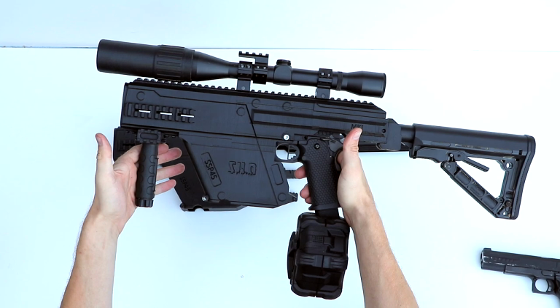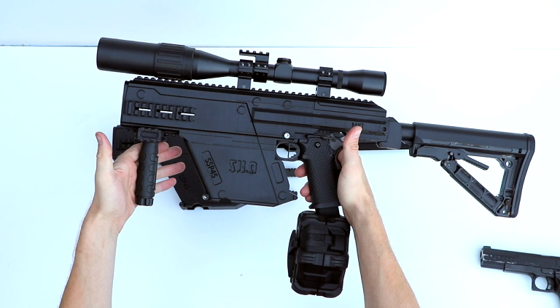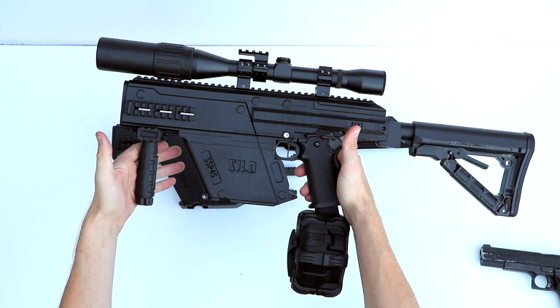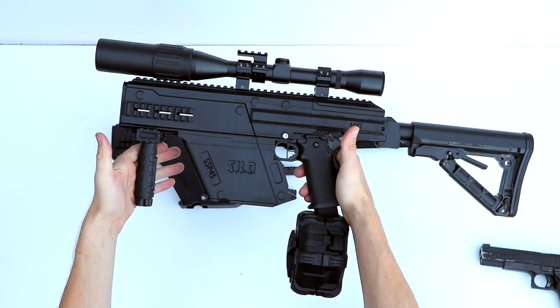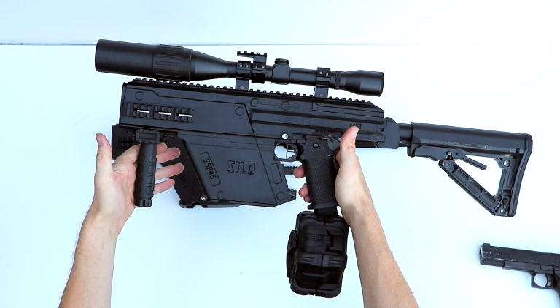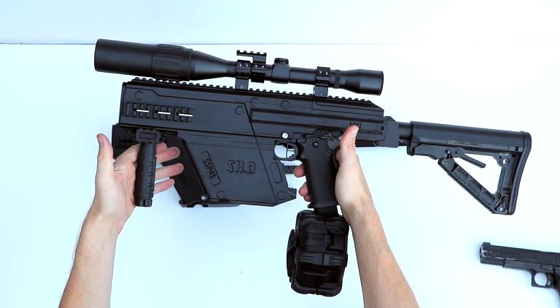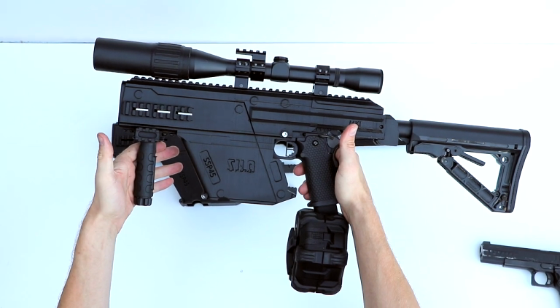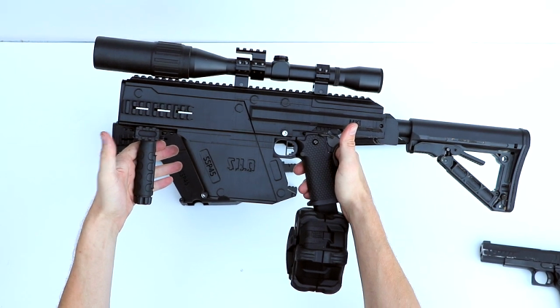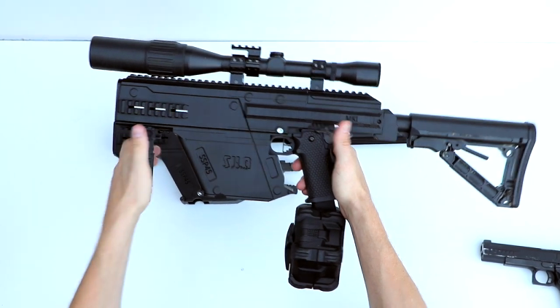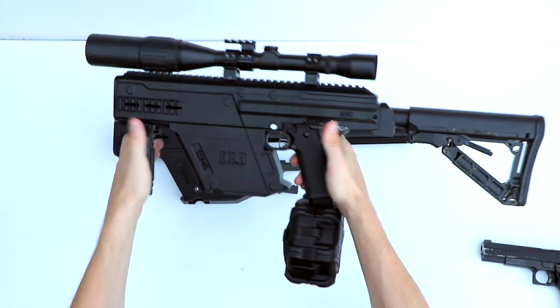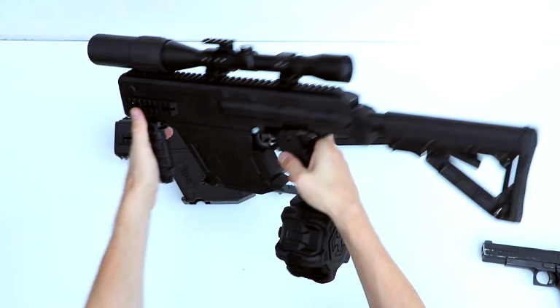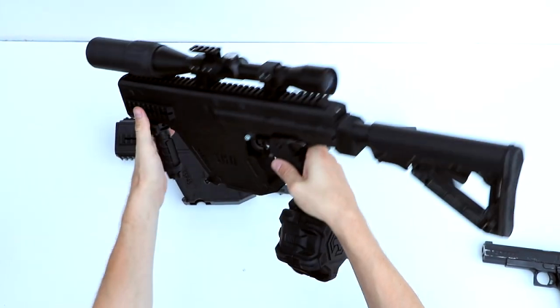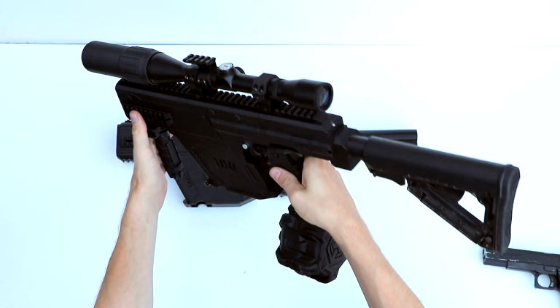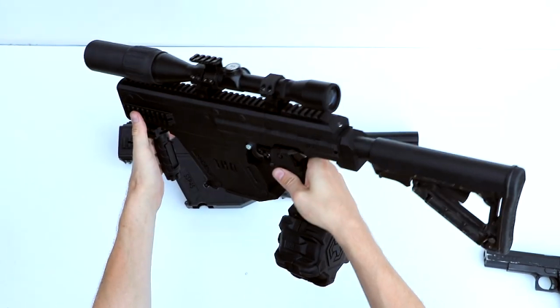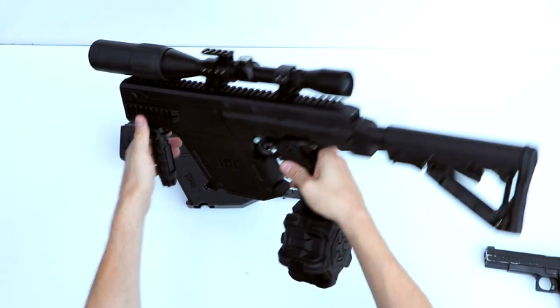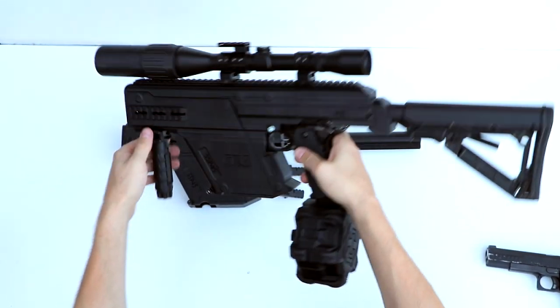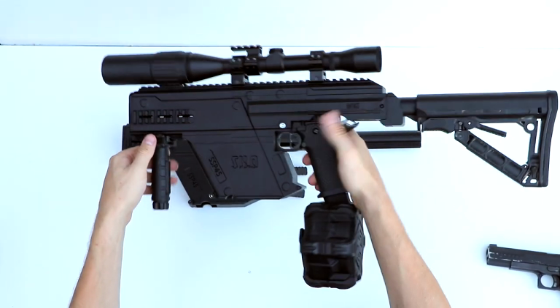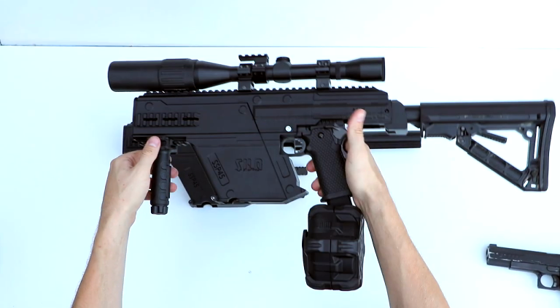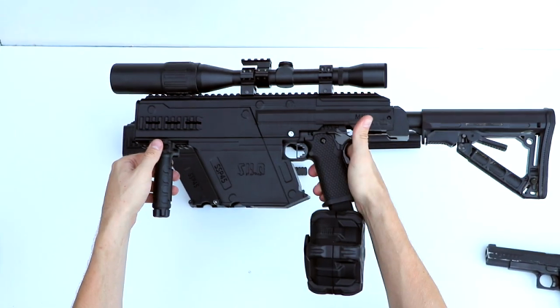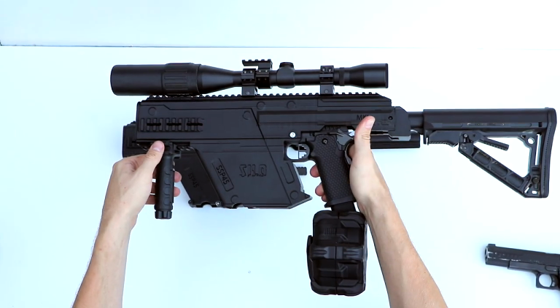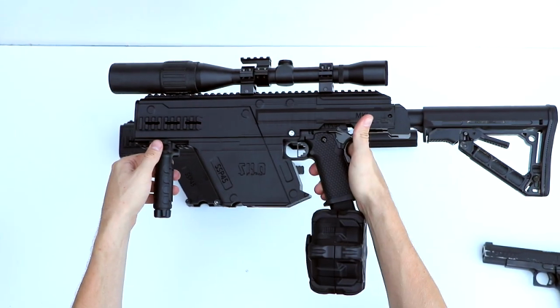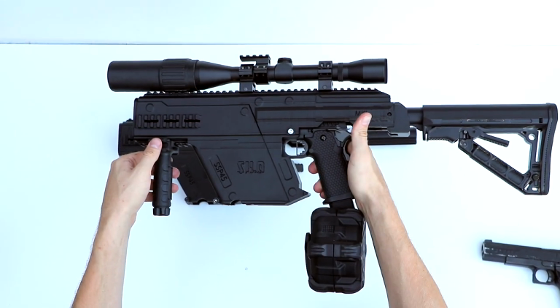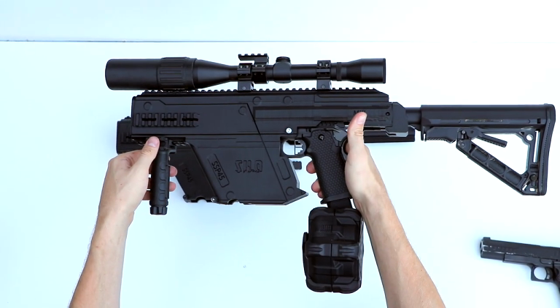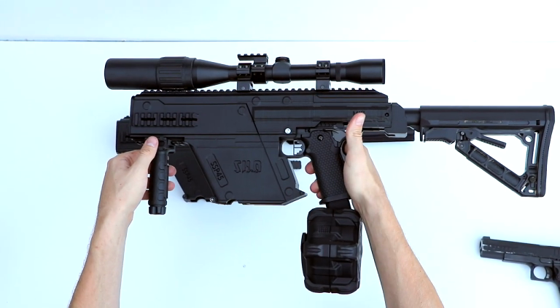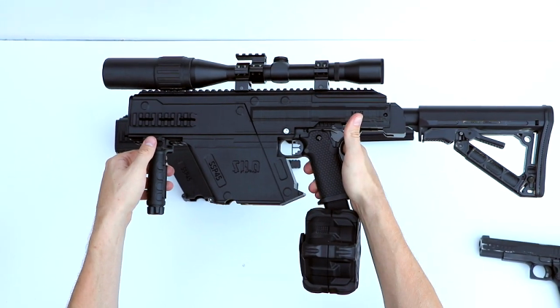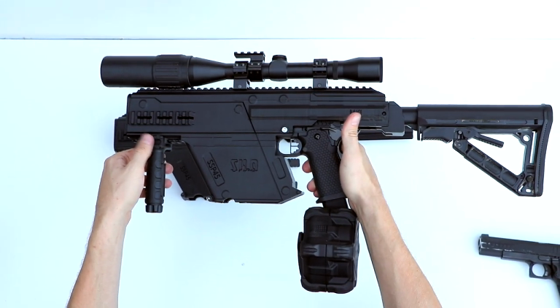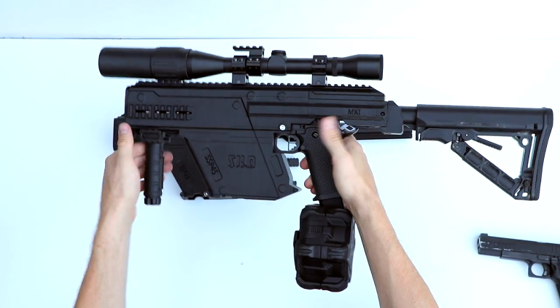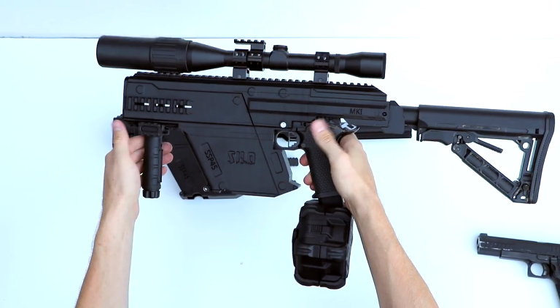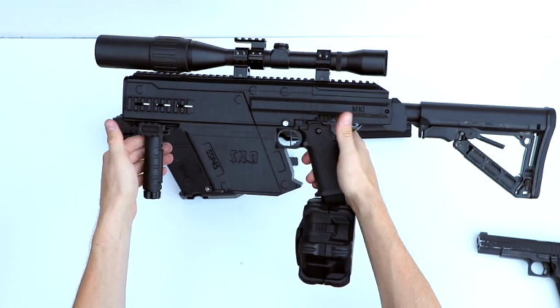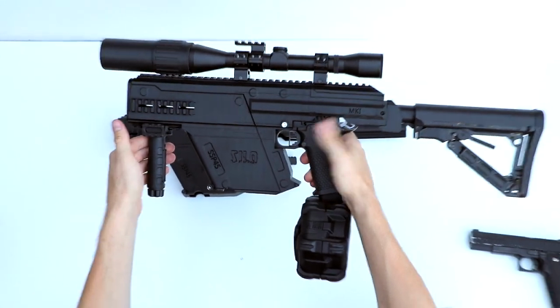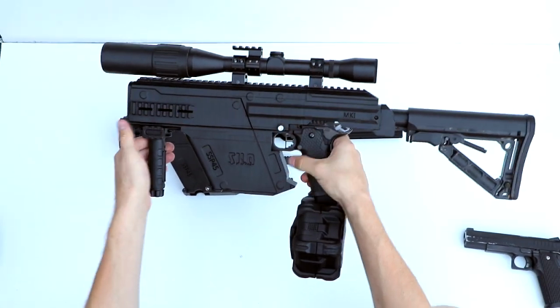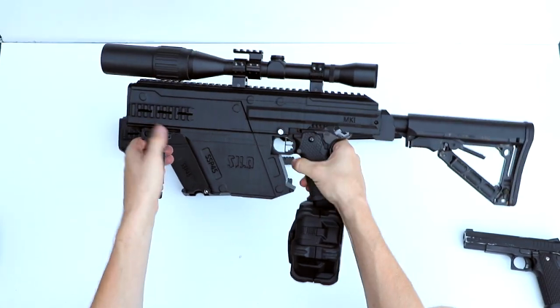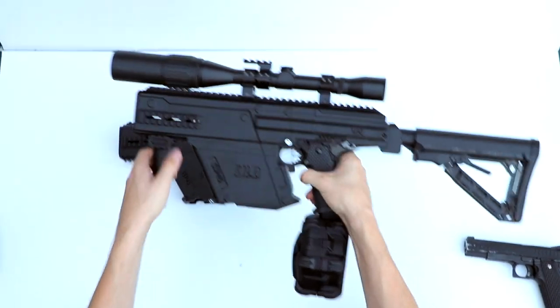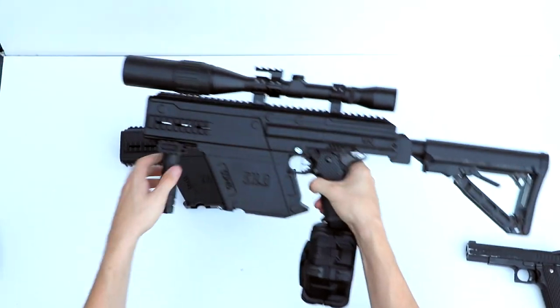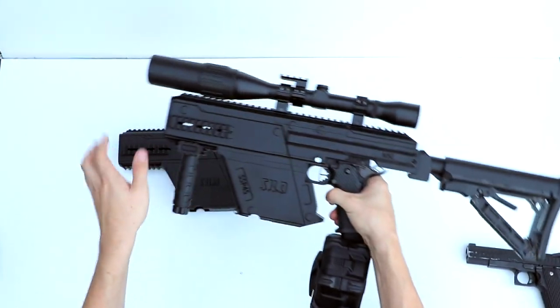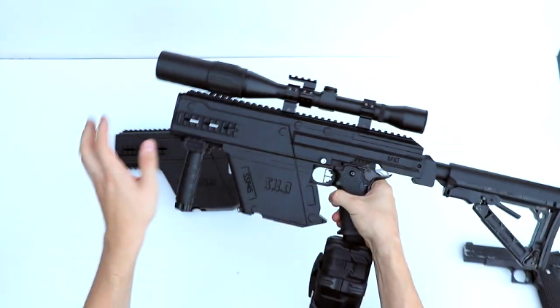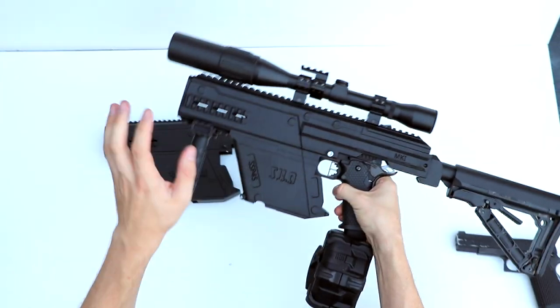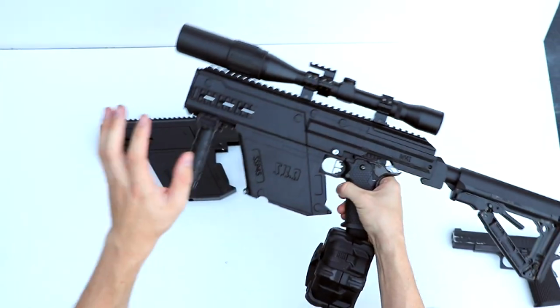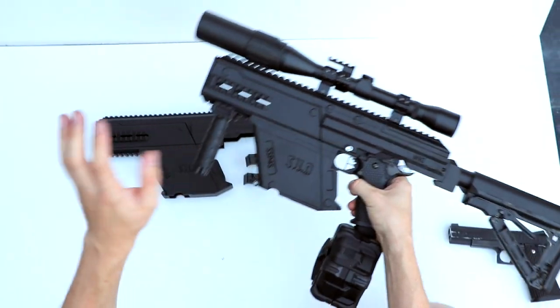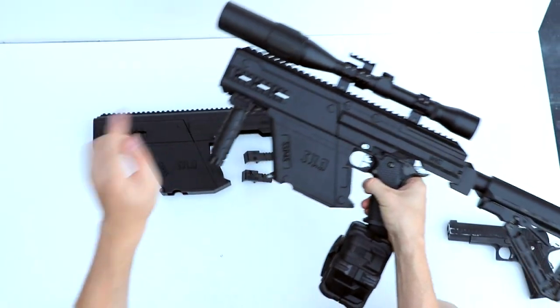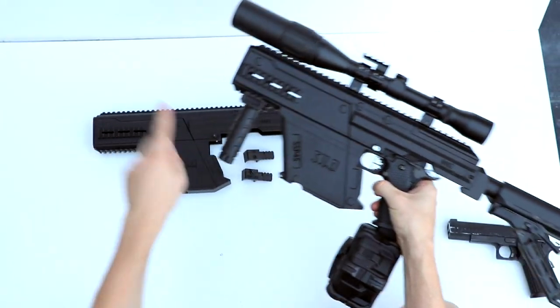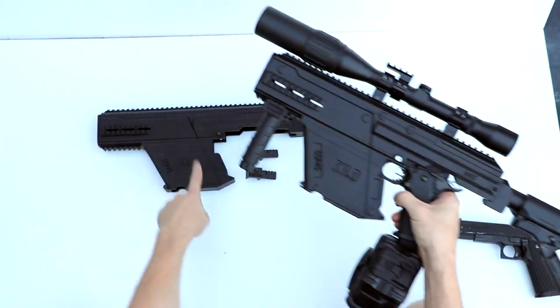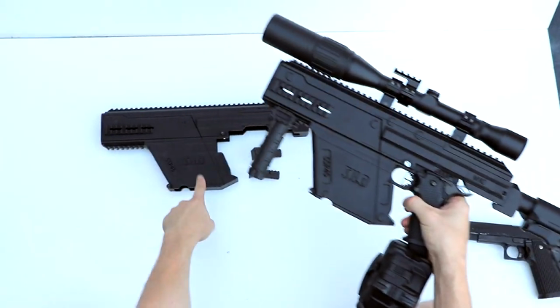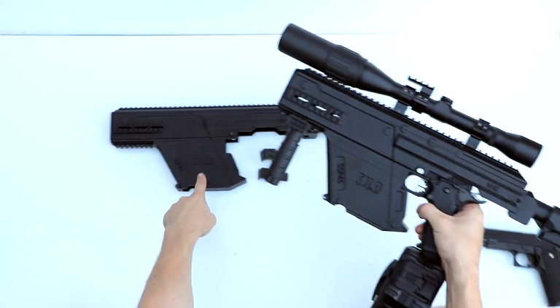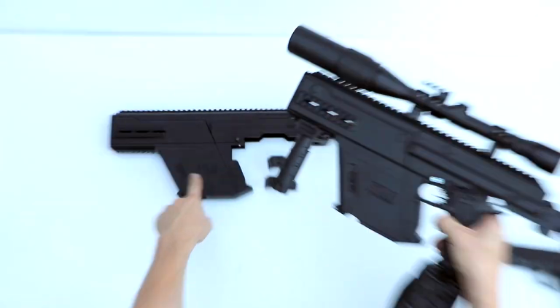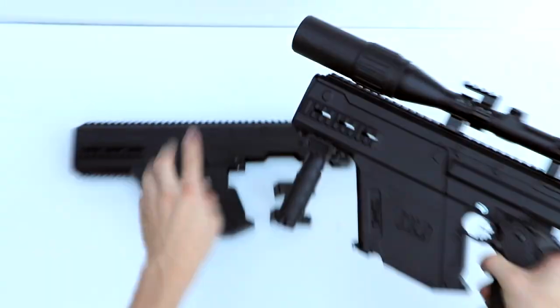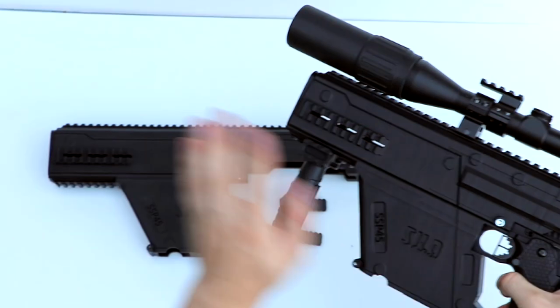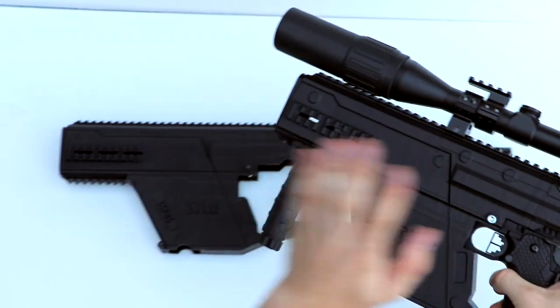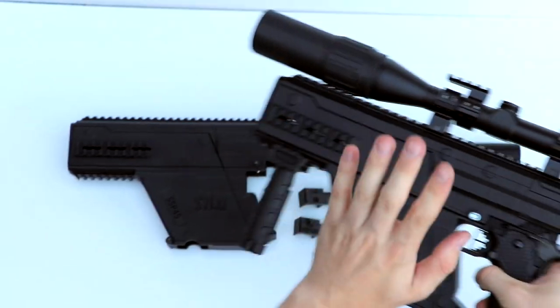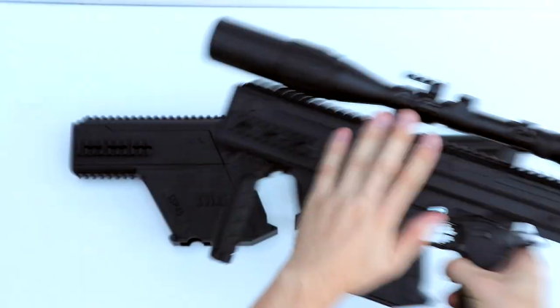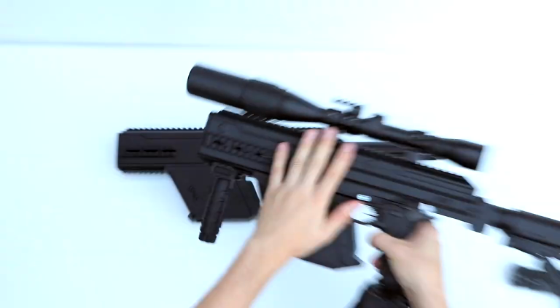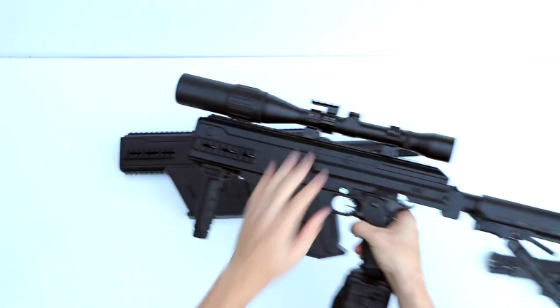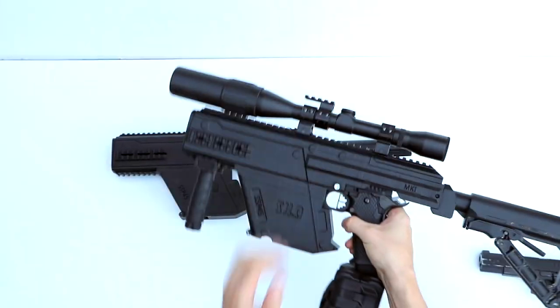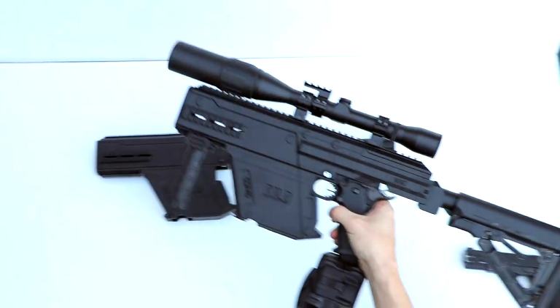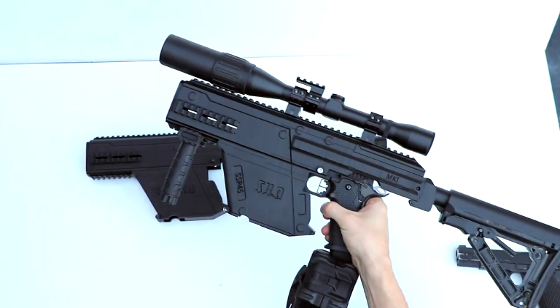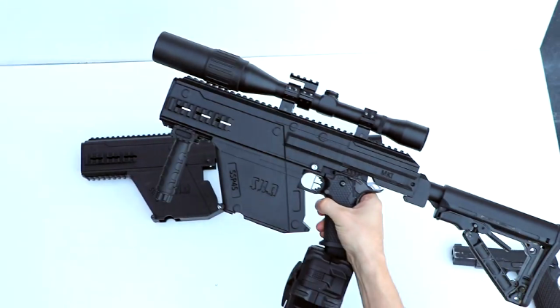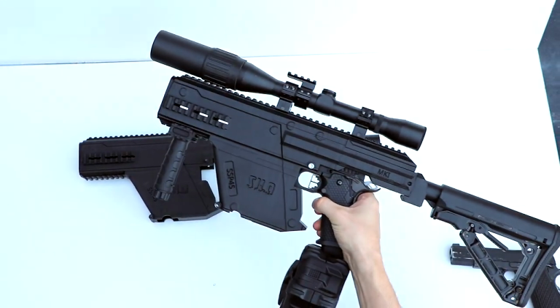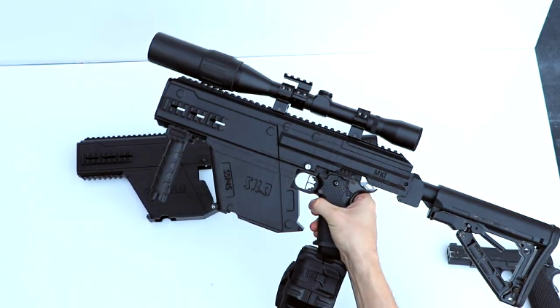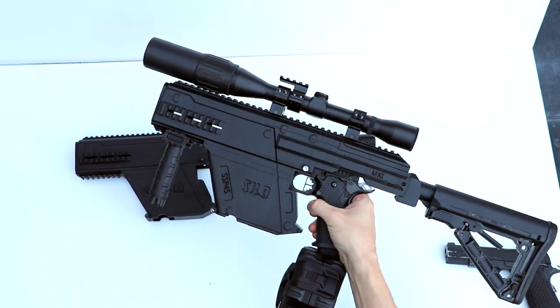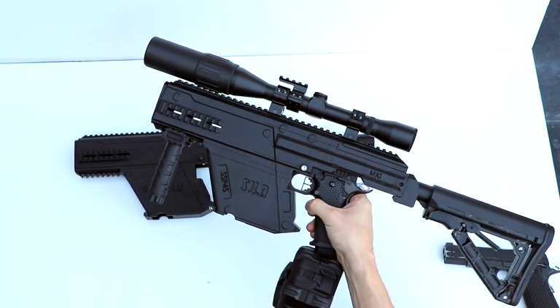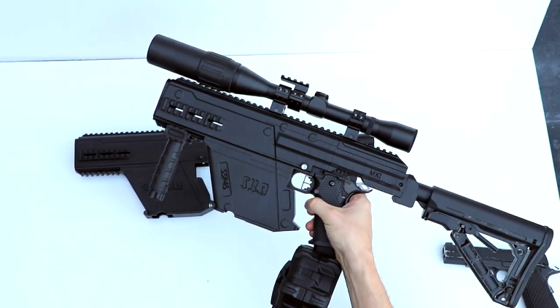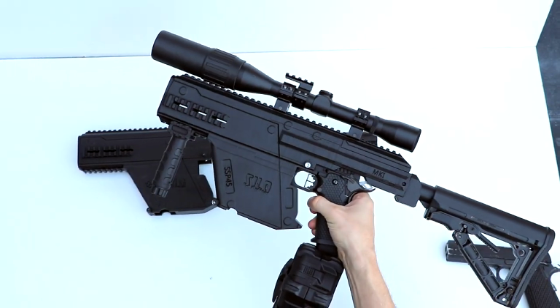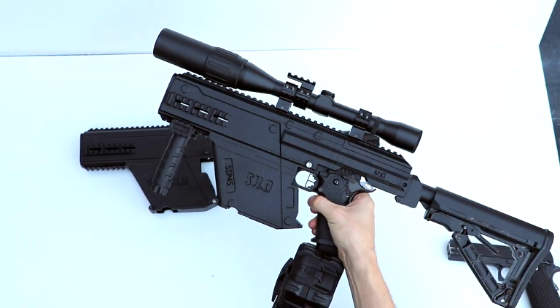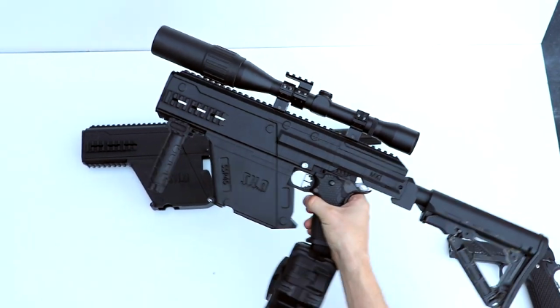Let's install the SSP-45 Carbine Kit. We're going to go from that to that. Let me show you how to do it.